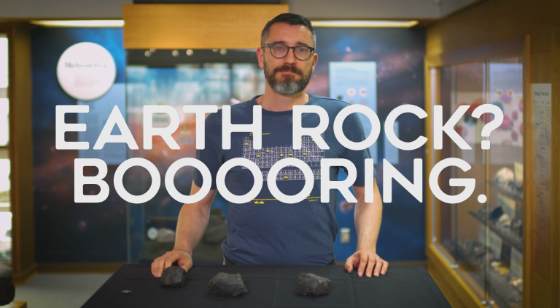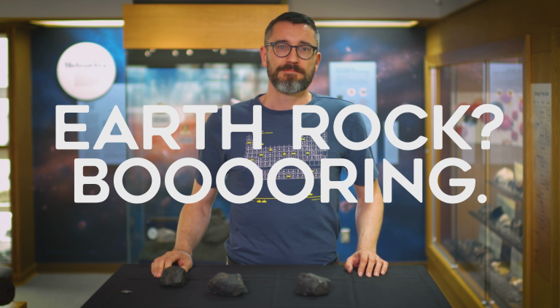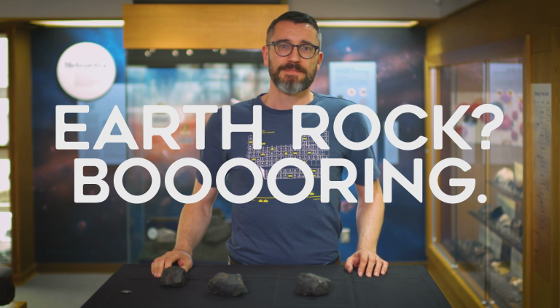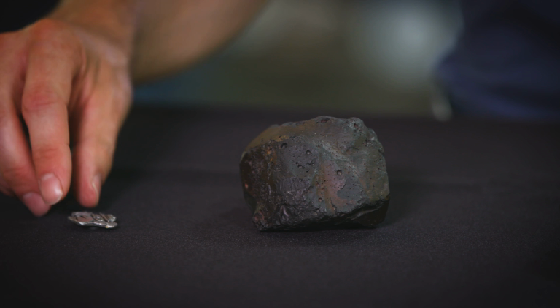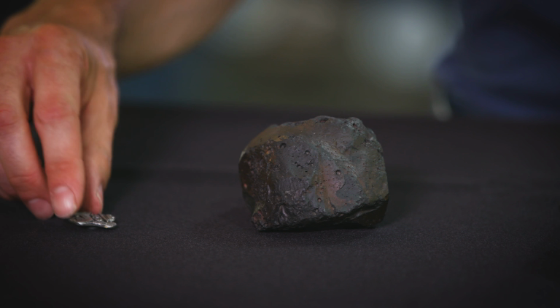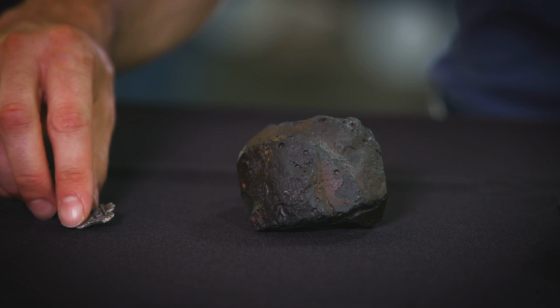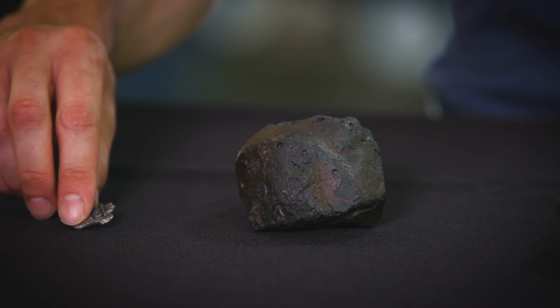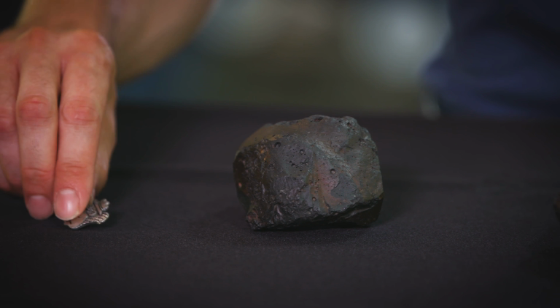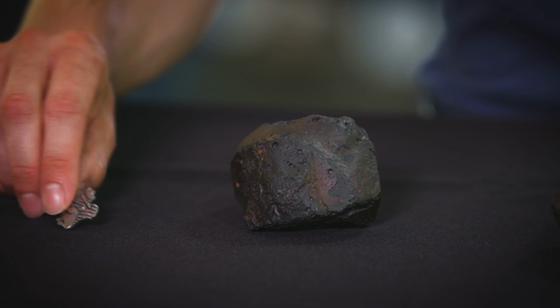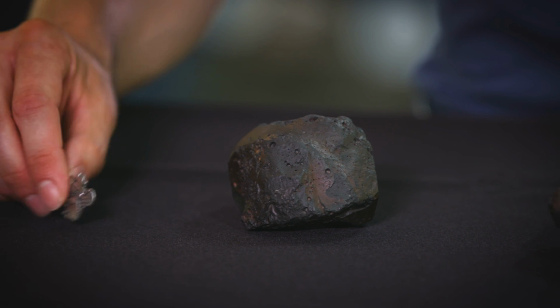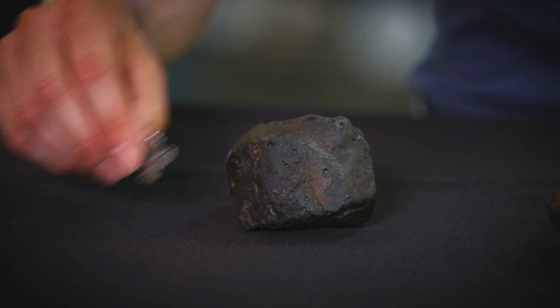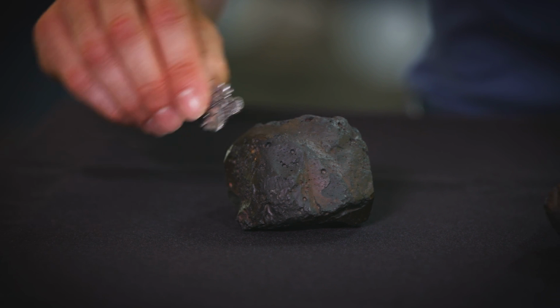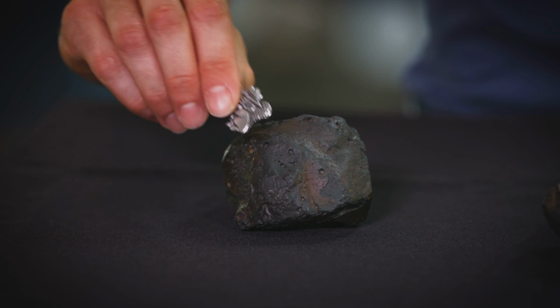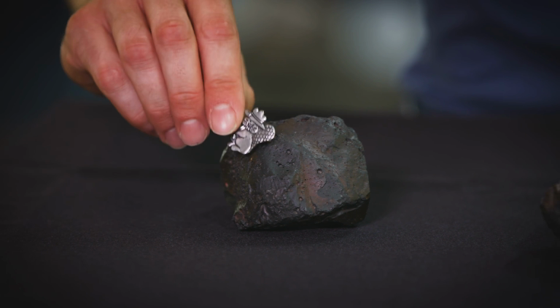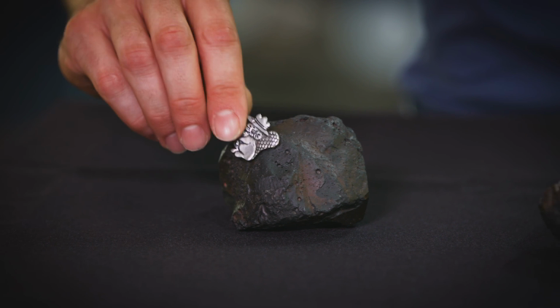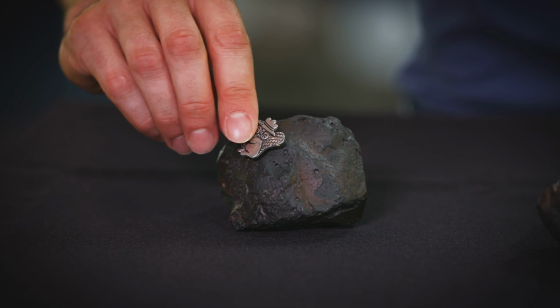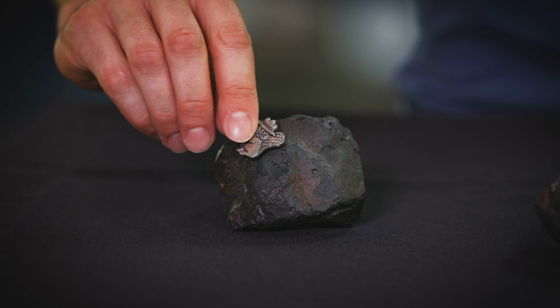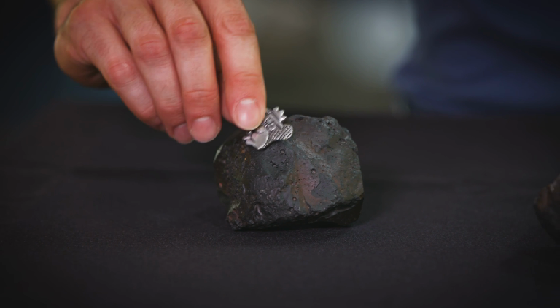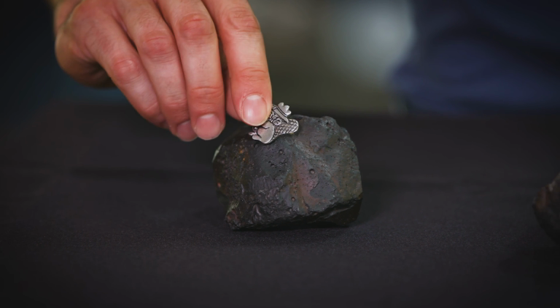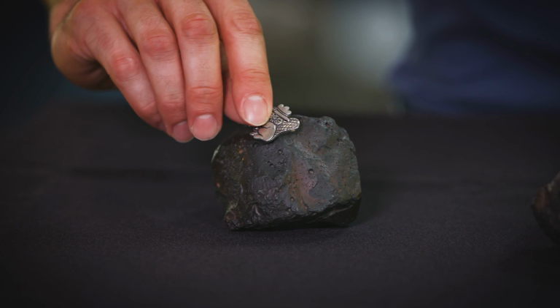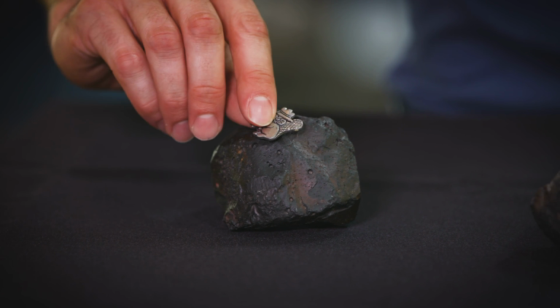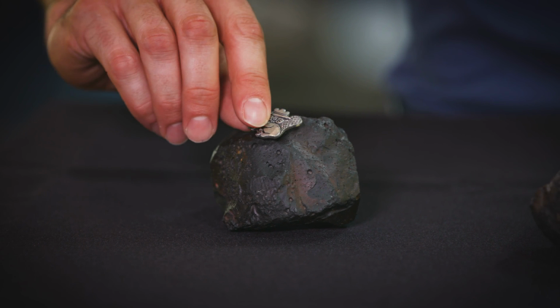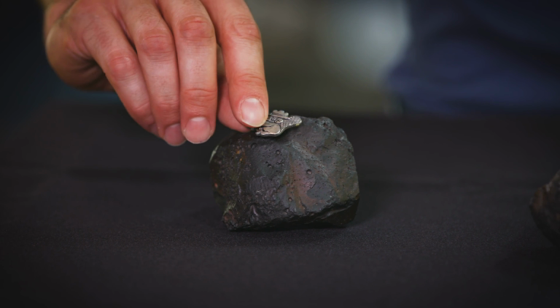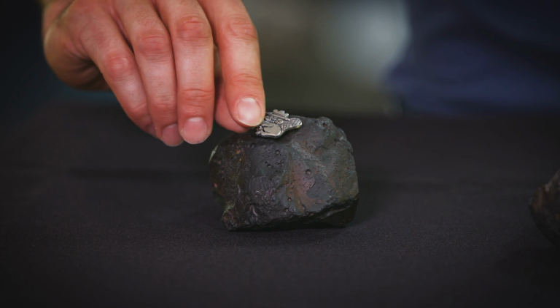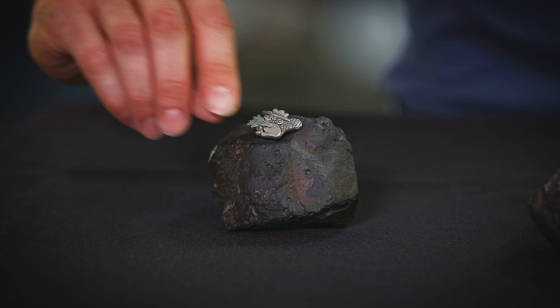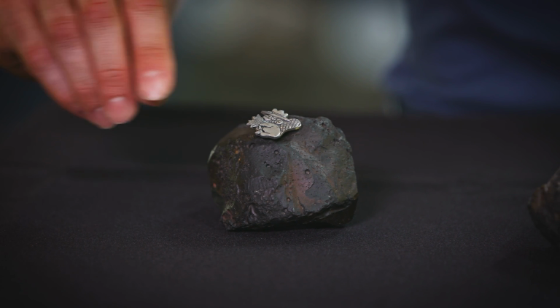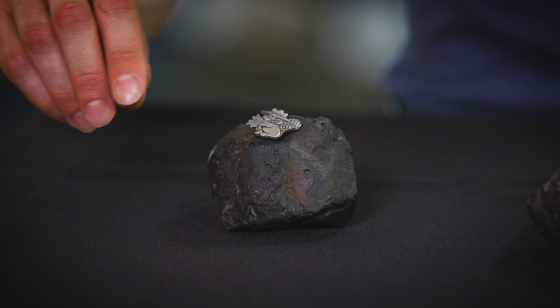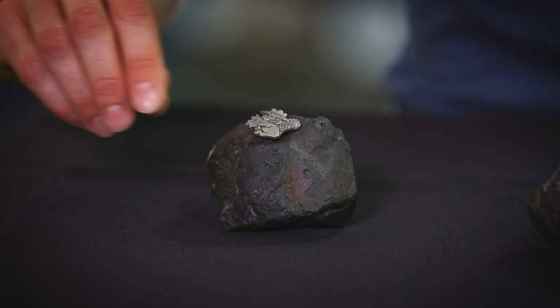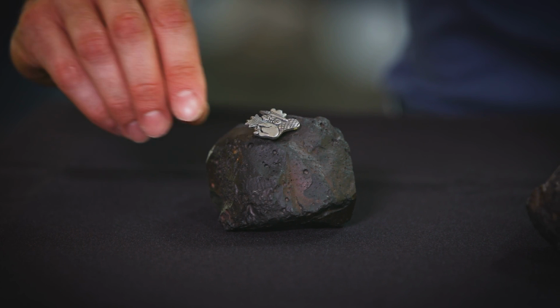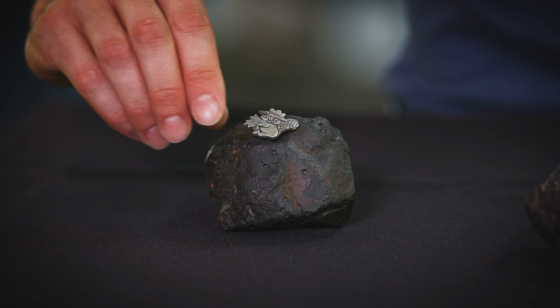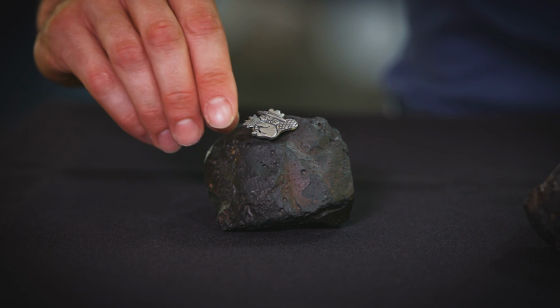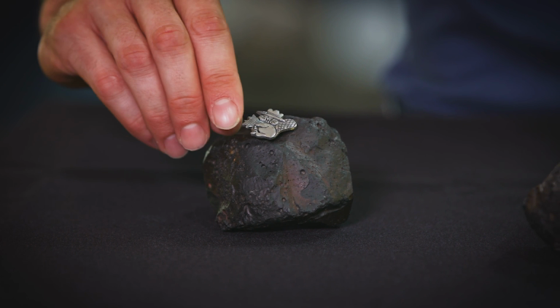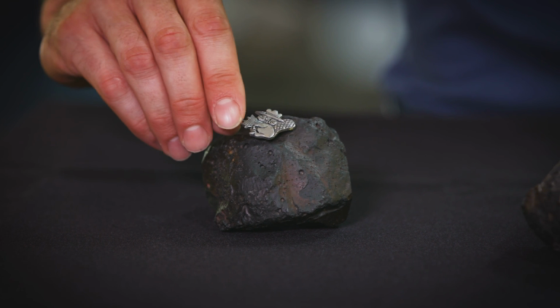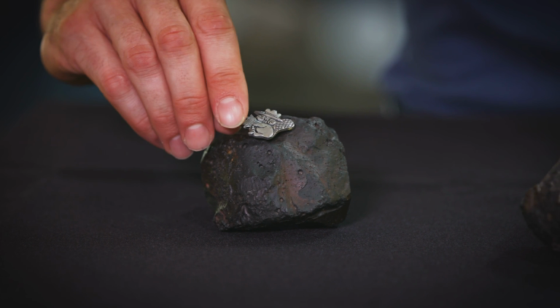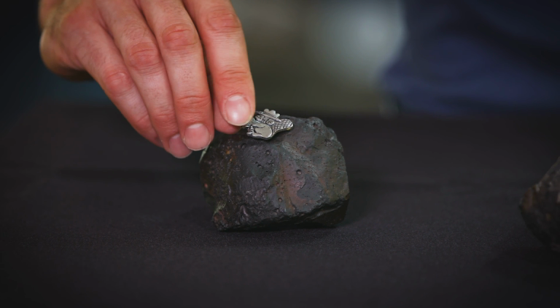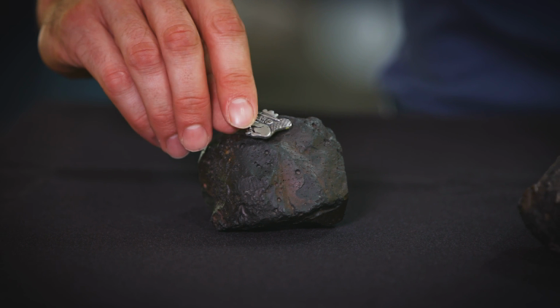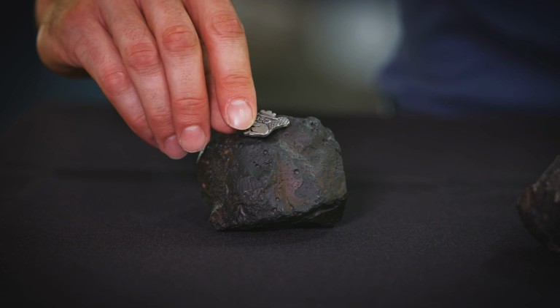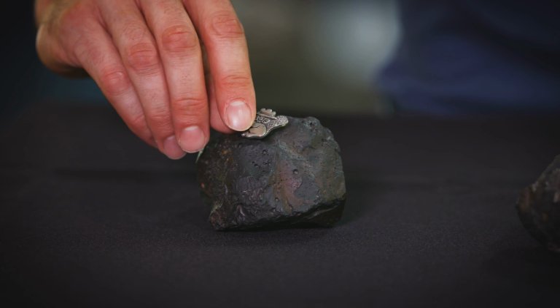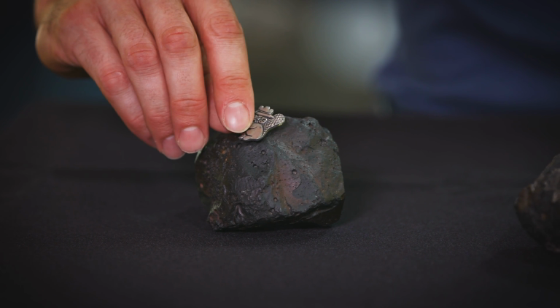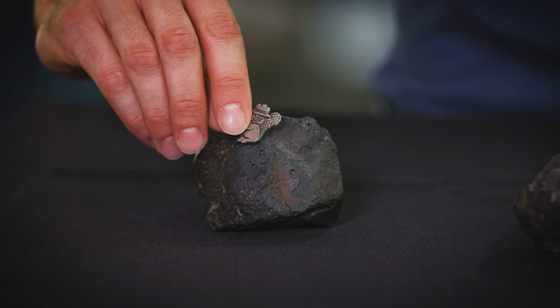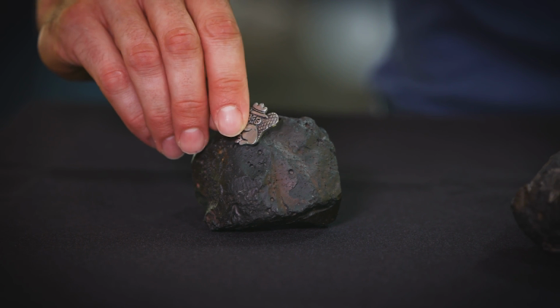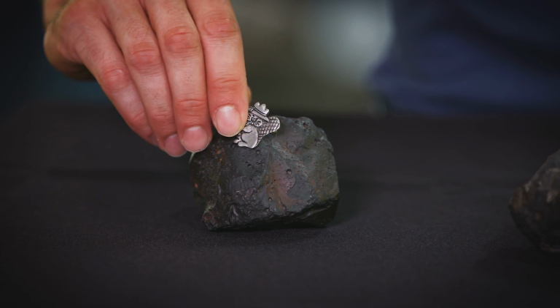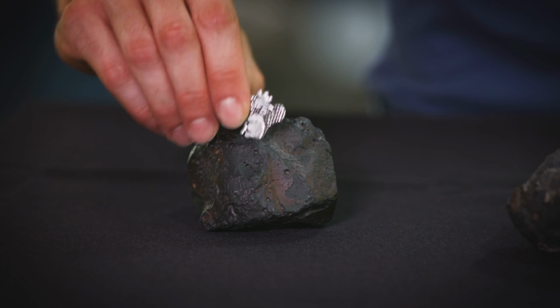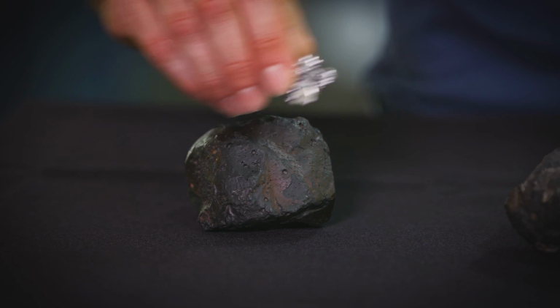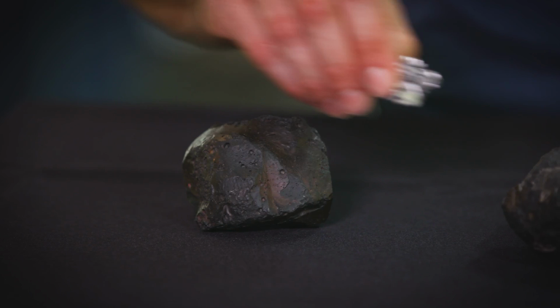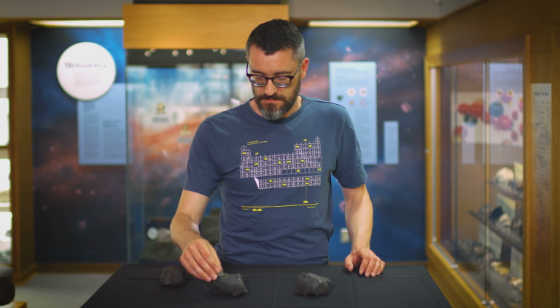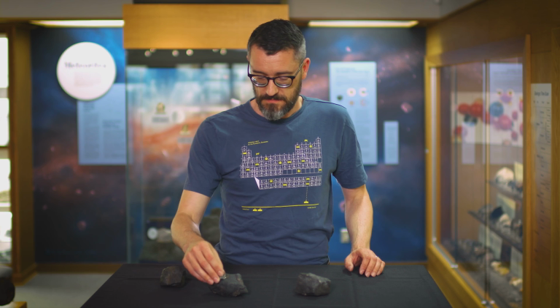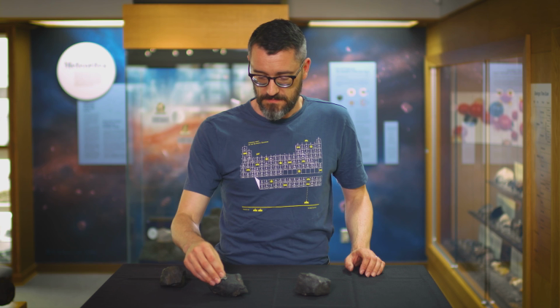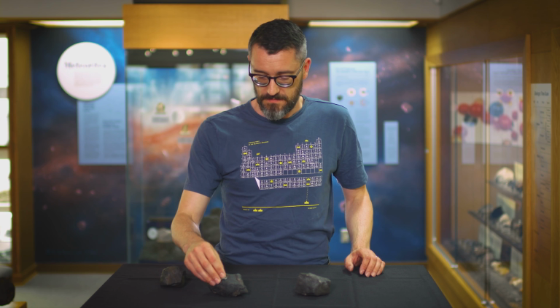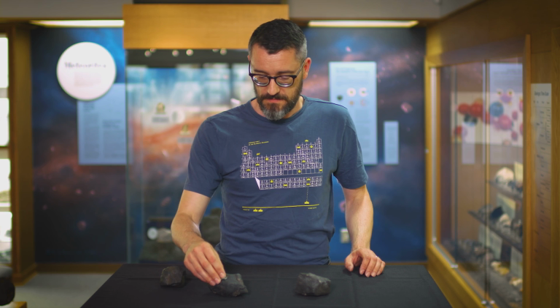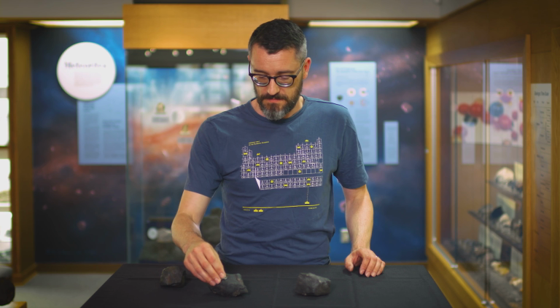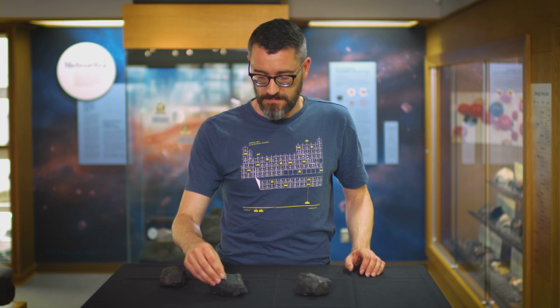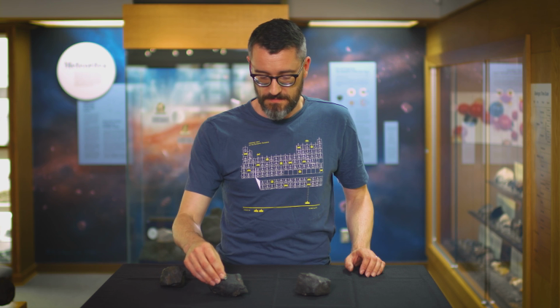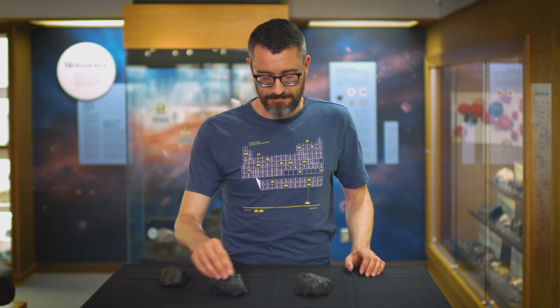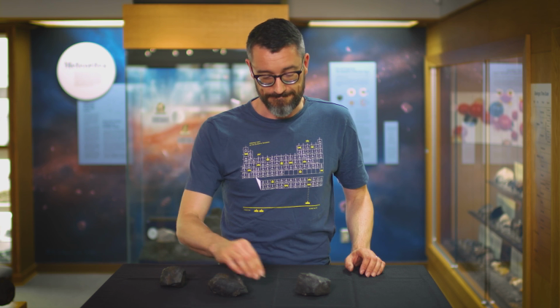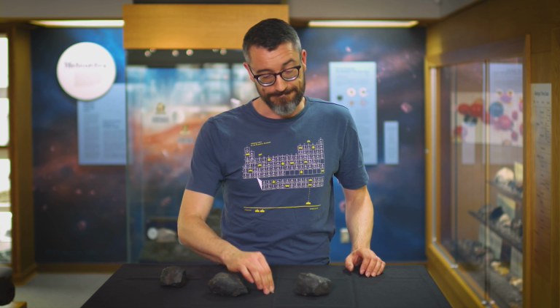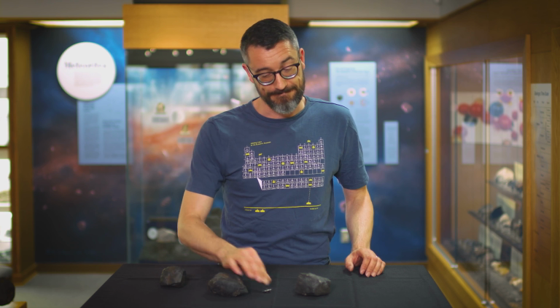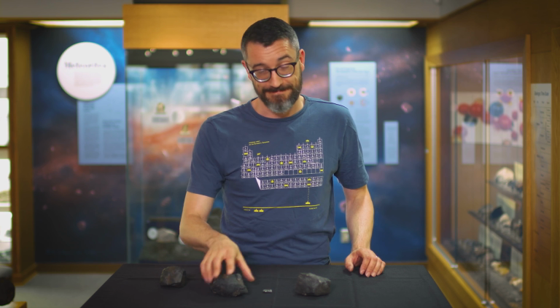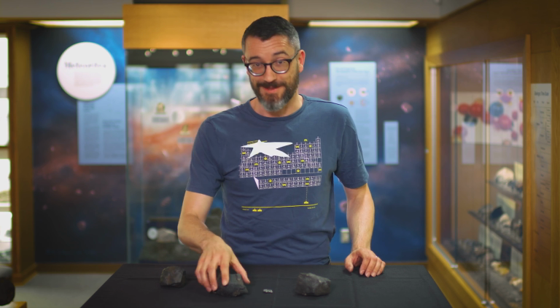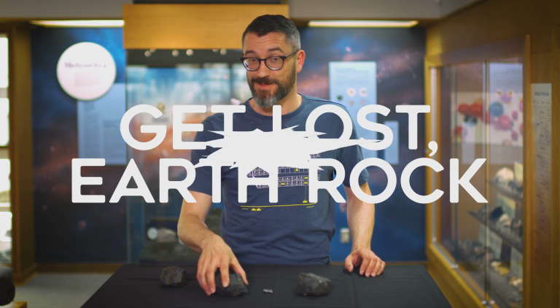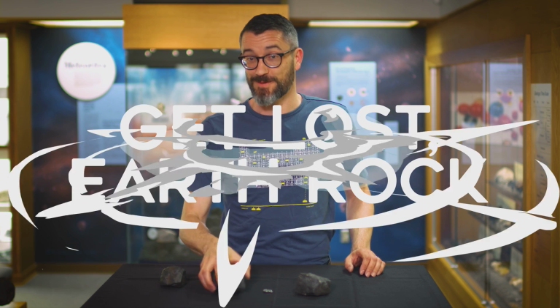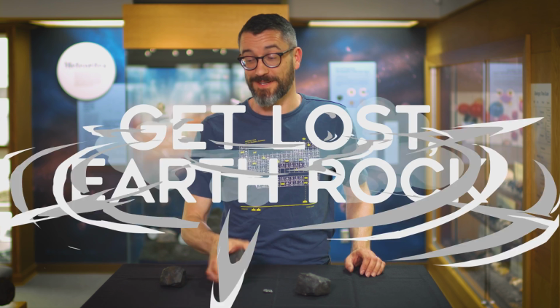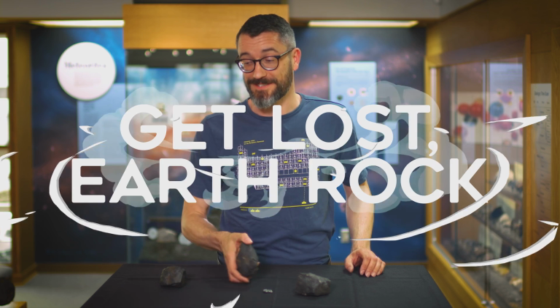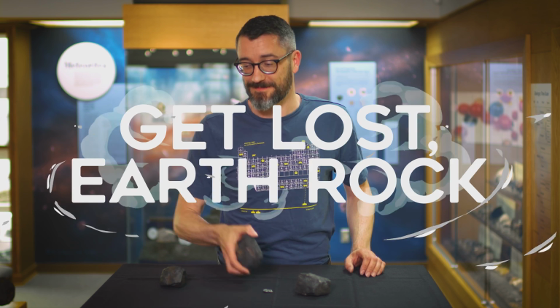The second test is to use a standard fridge magnet. Most meteorites will attract a magnet. This one doesn't.